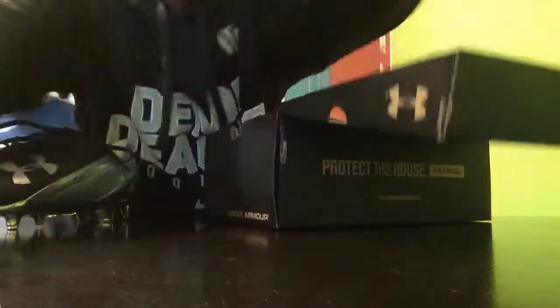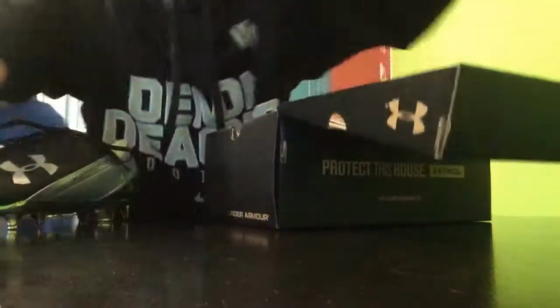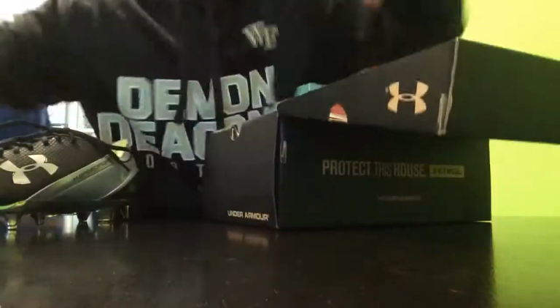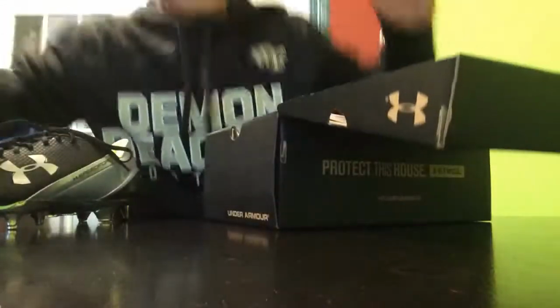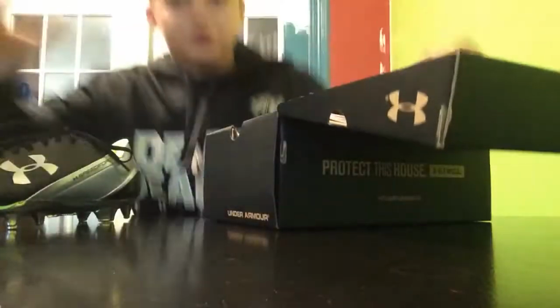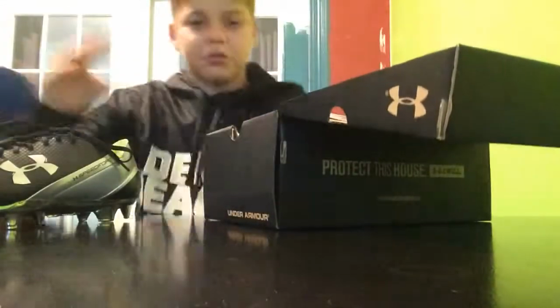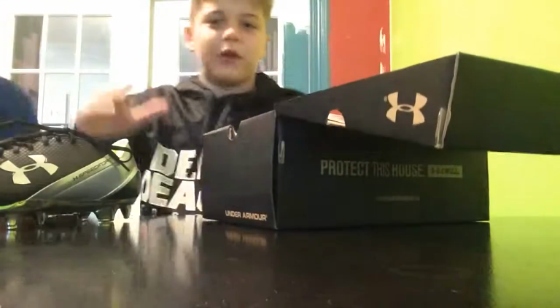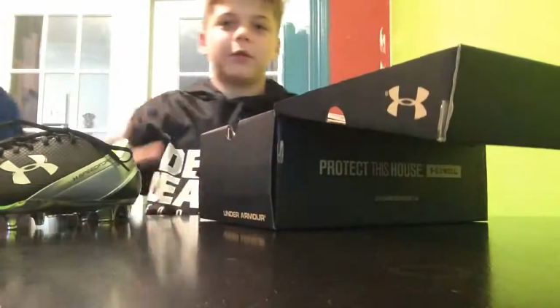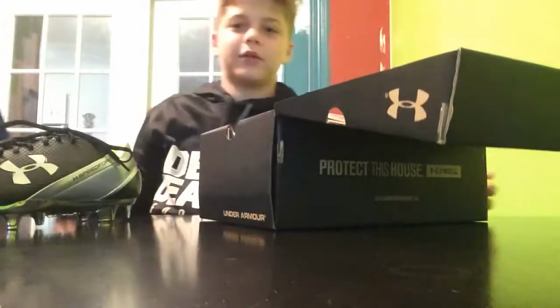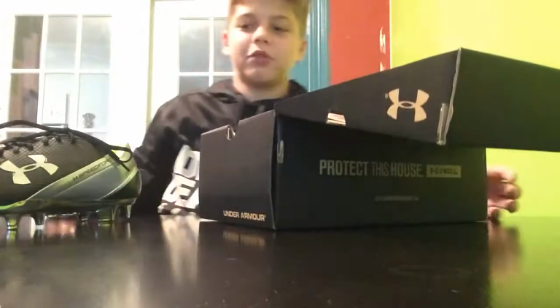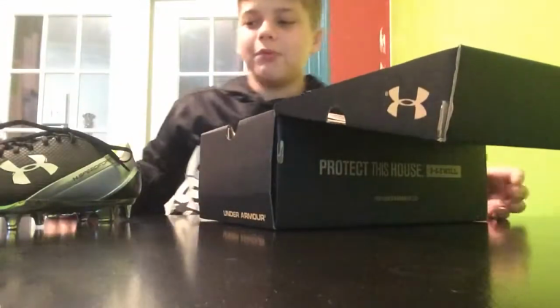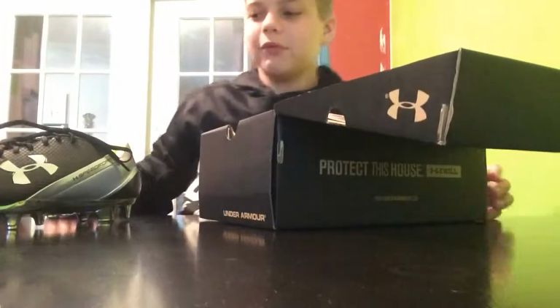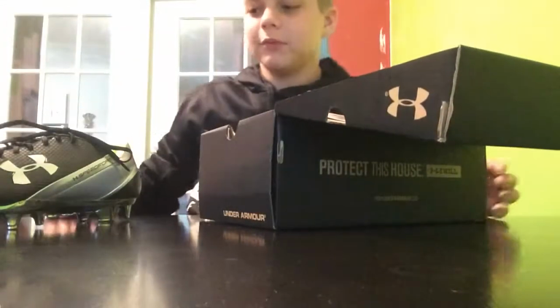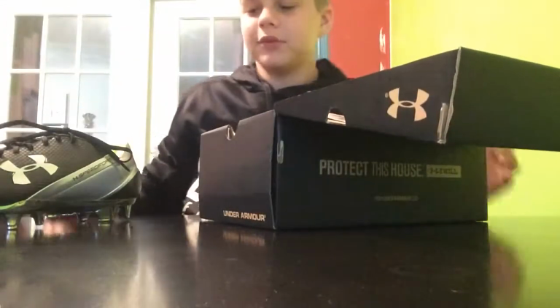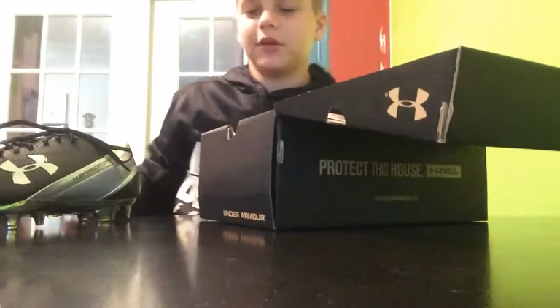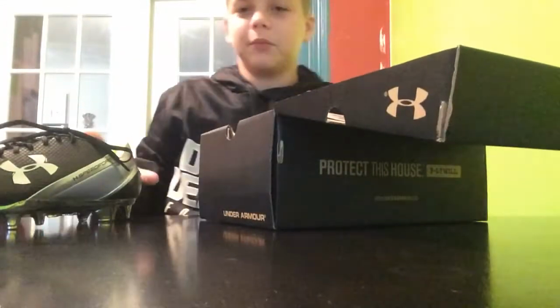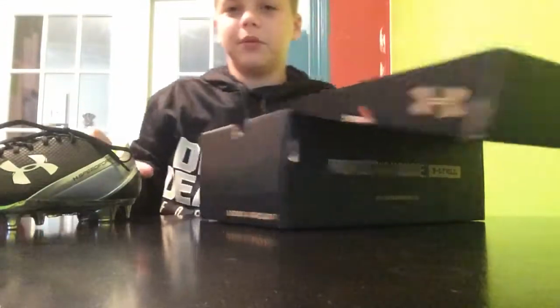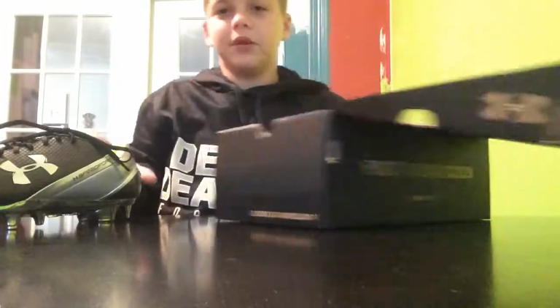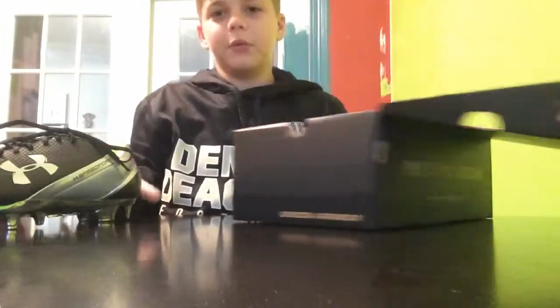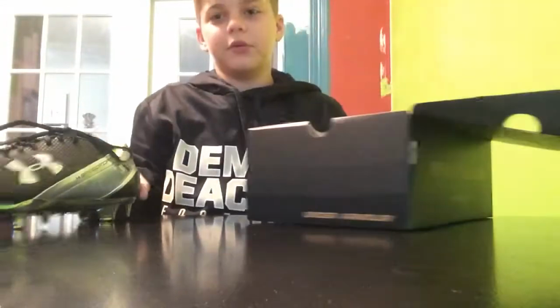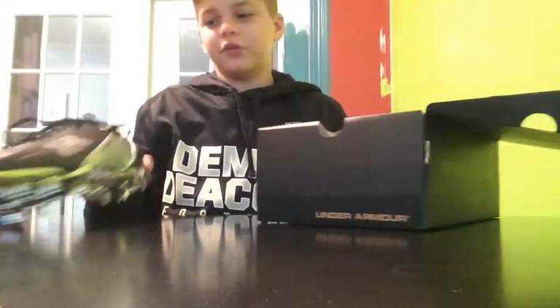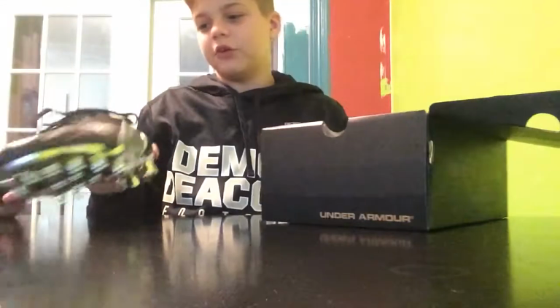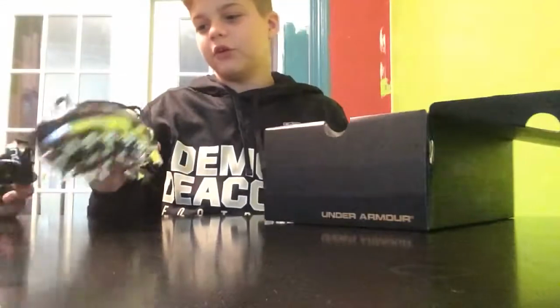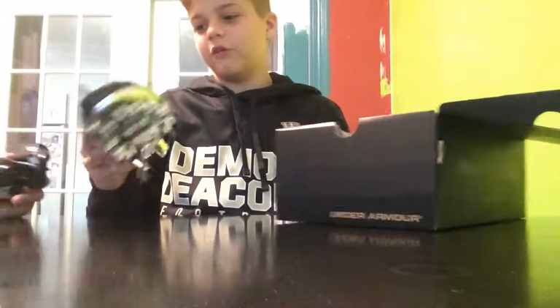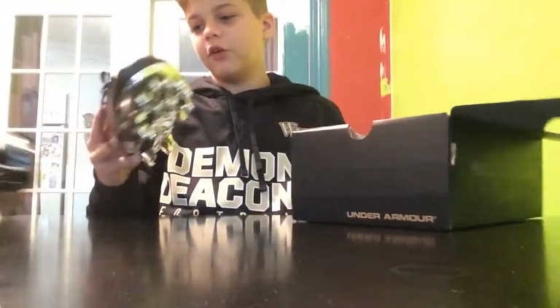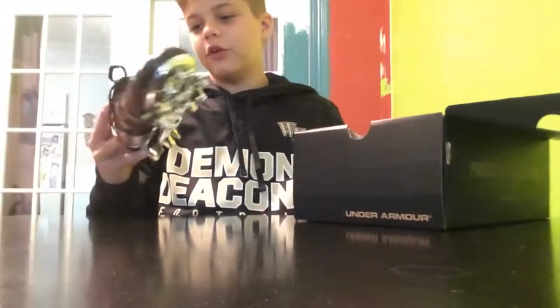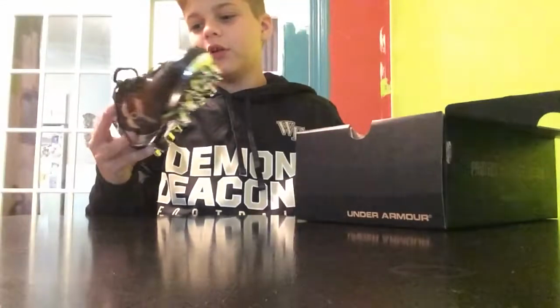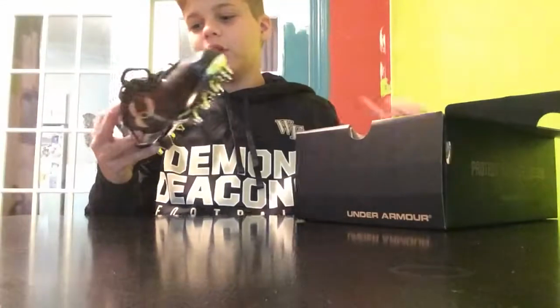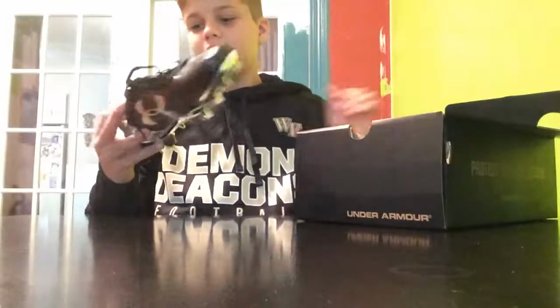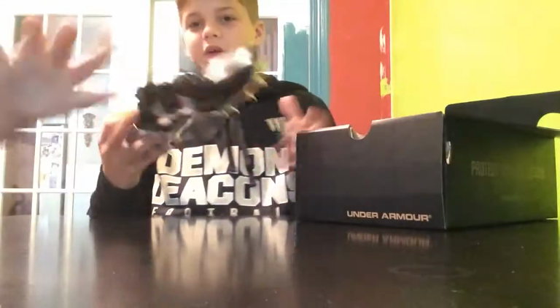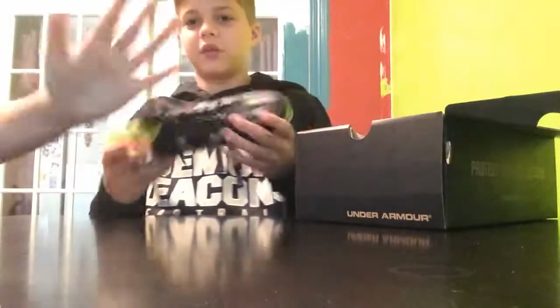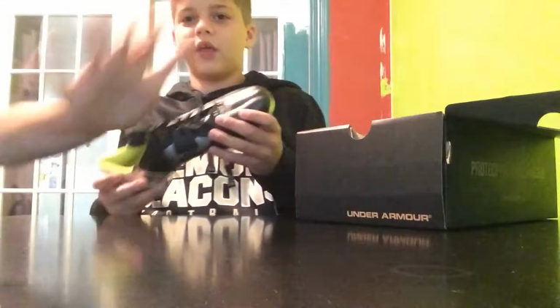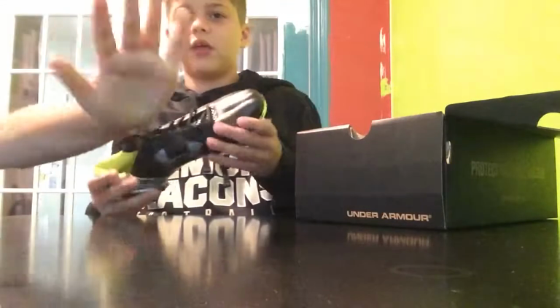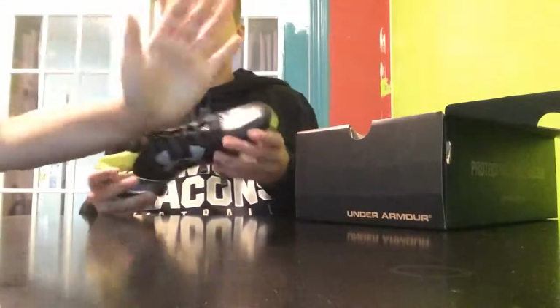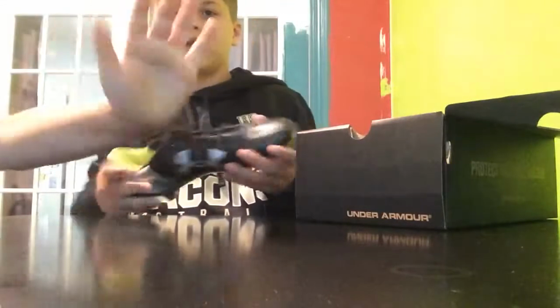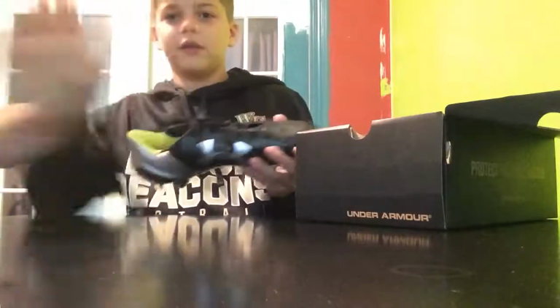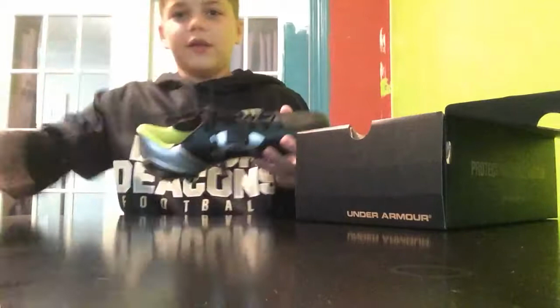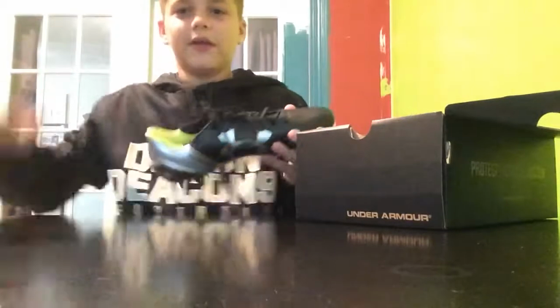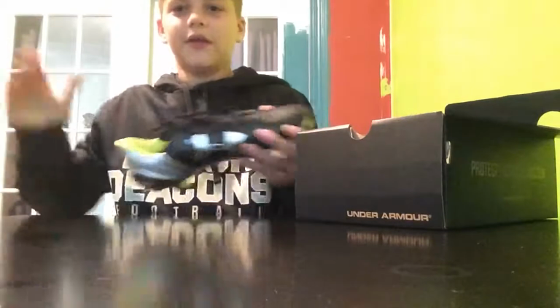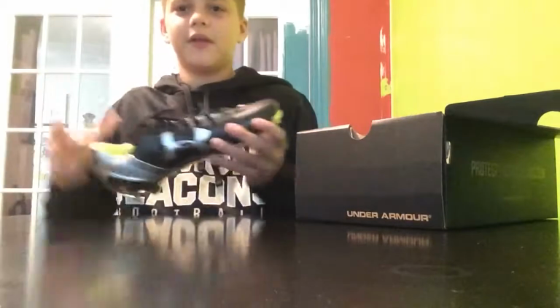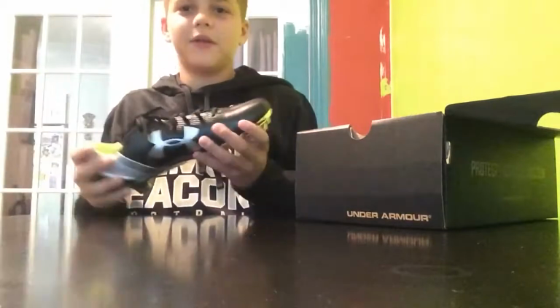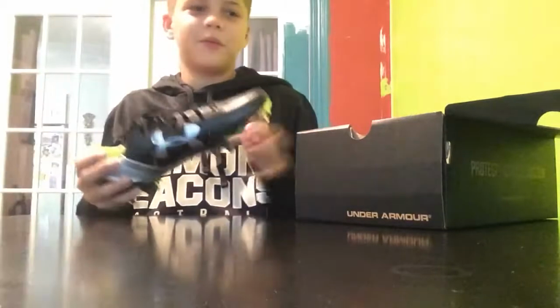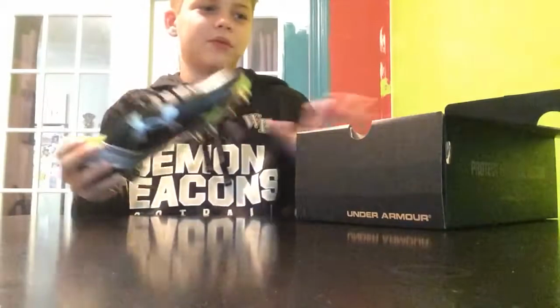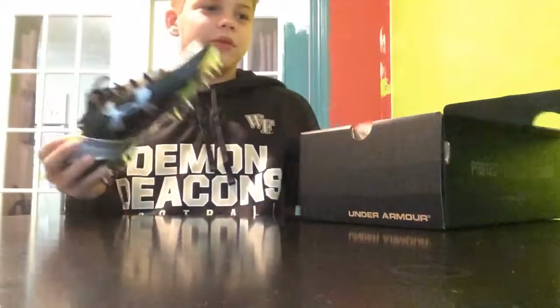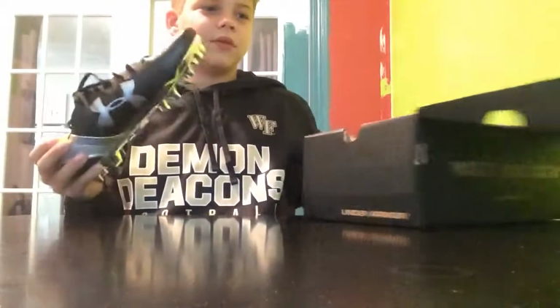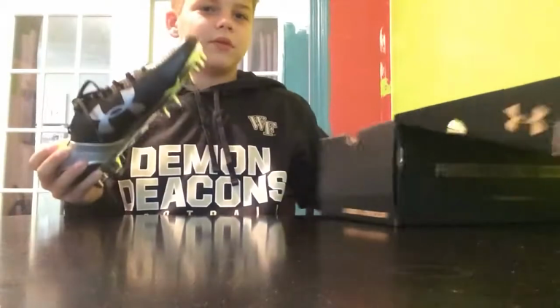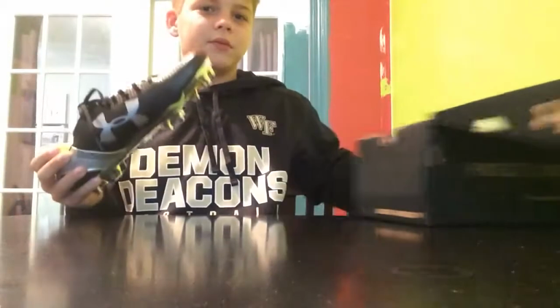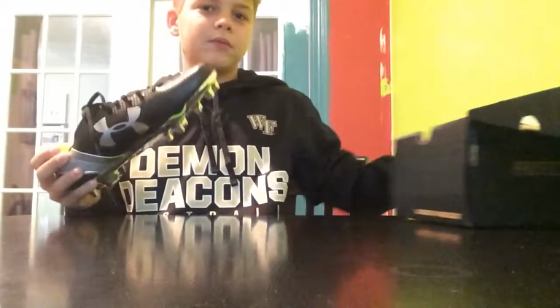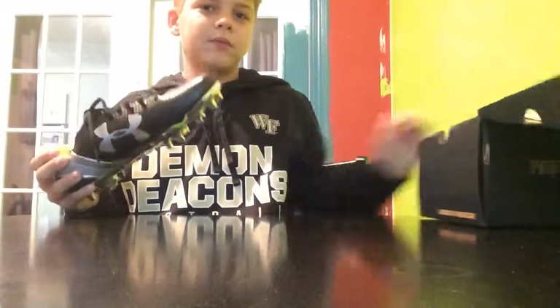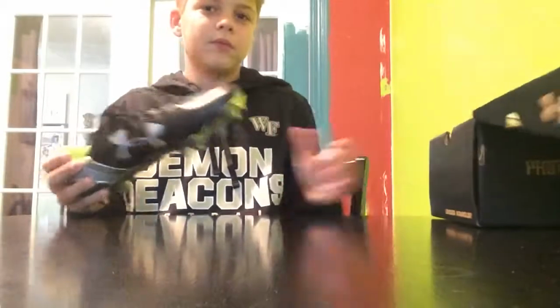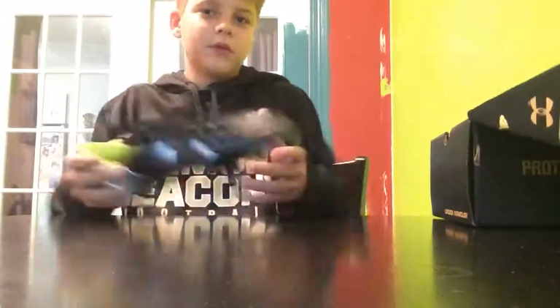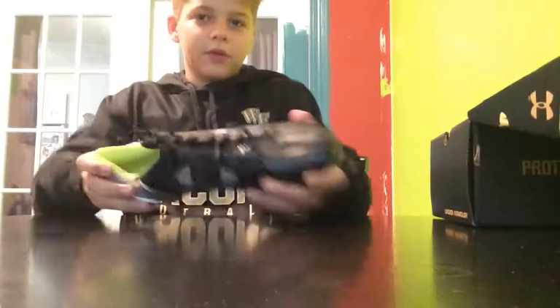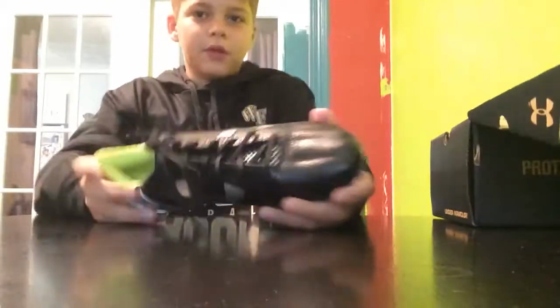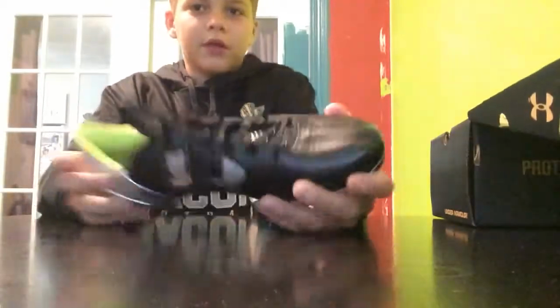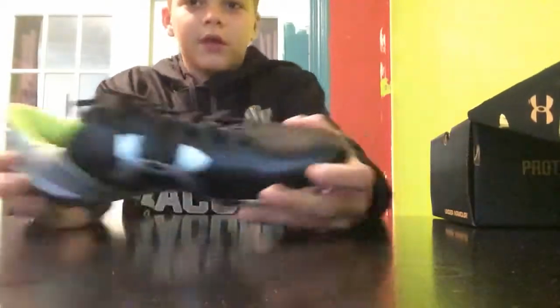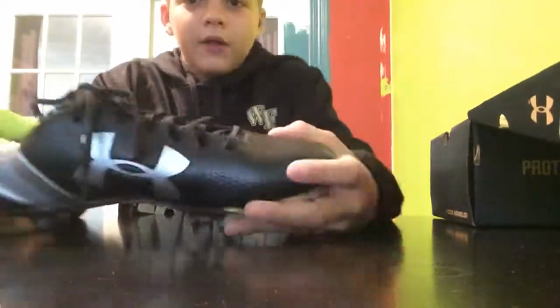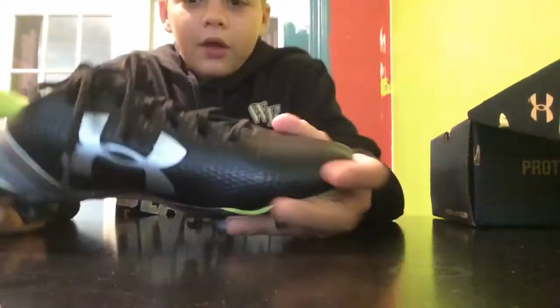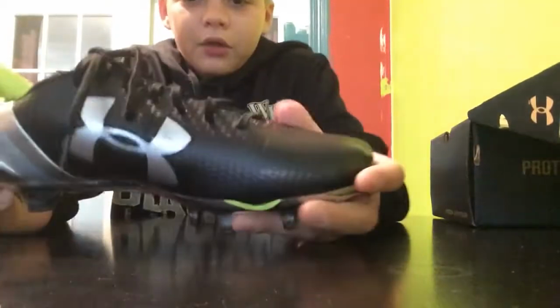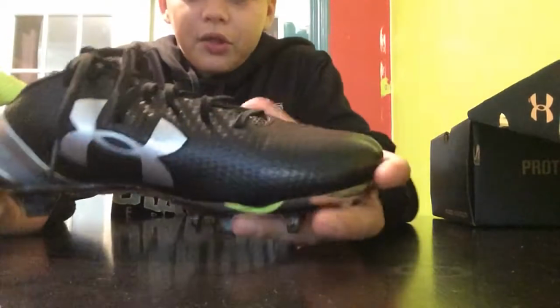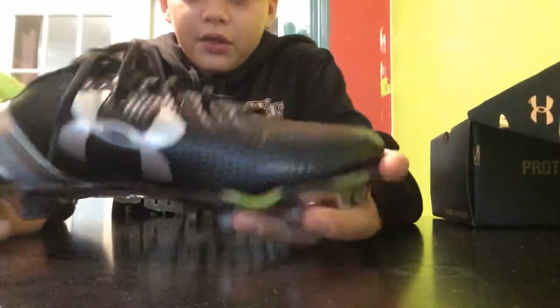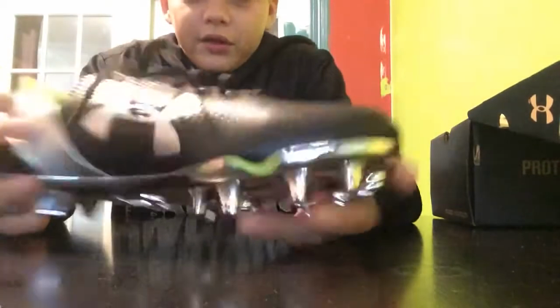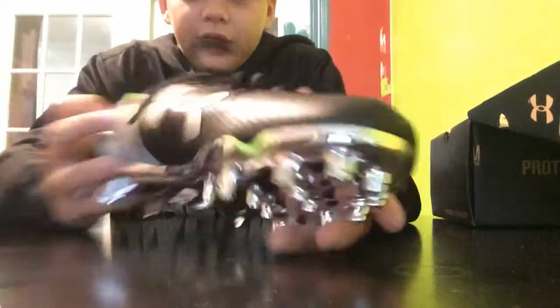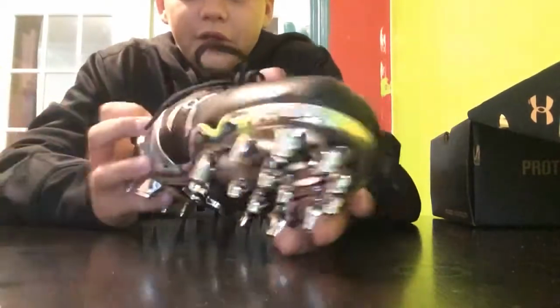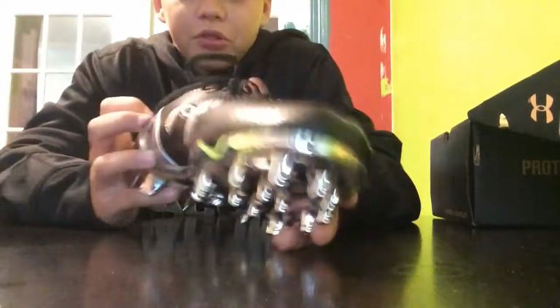What's special about the Speed Form is it completely molds to your foot. Let's take a look at it.